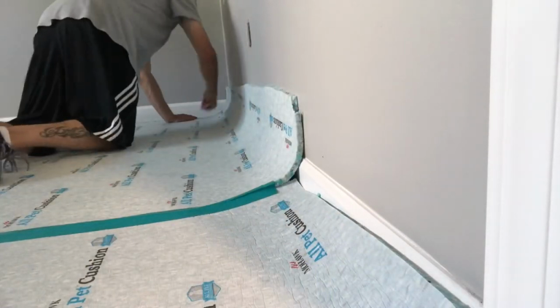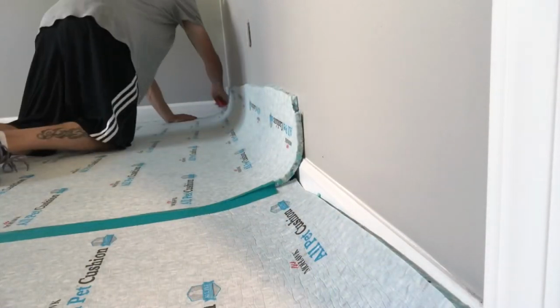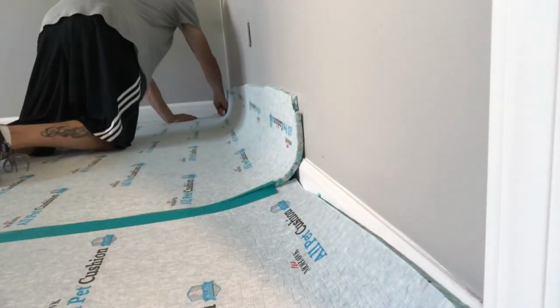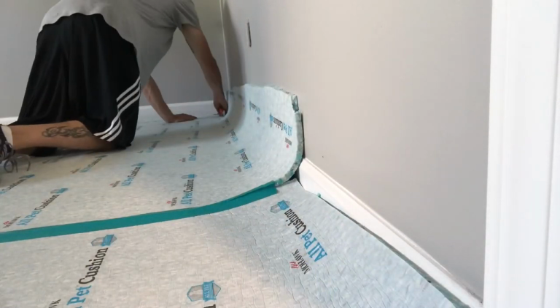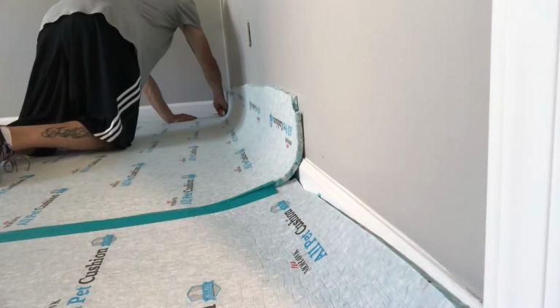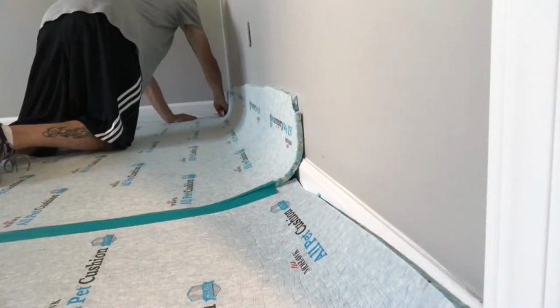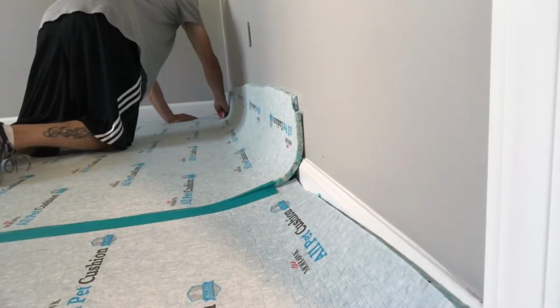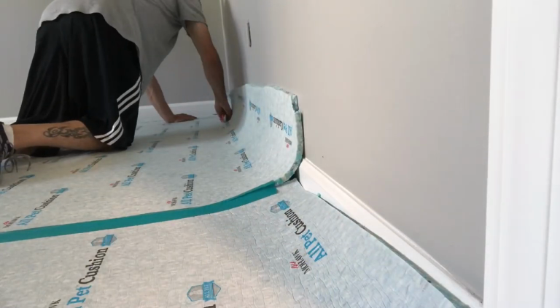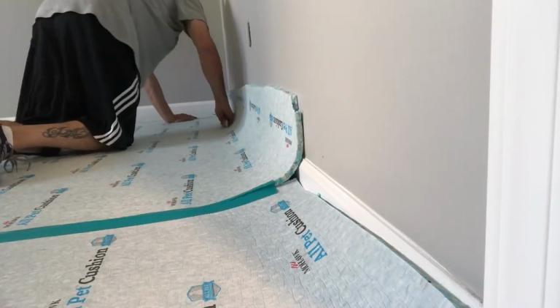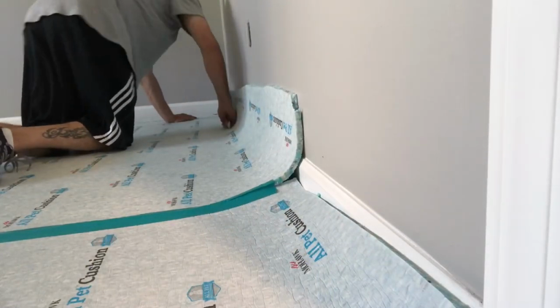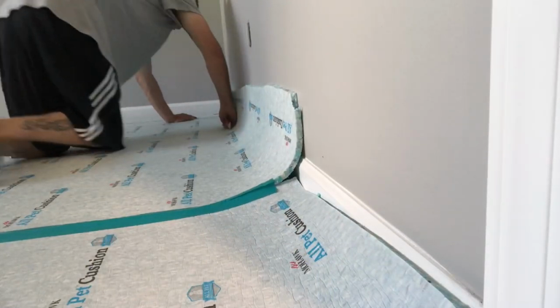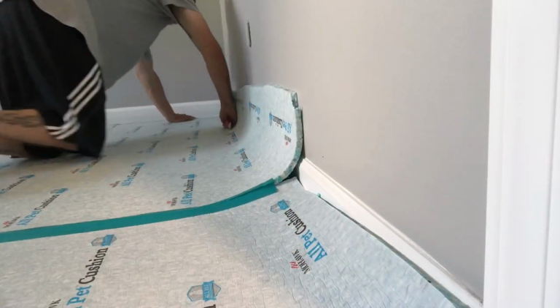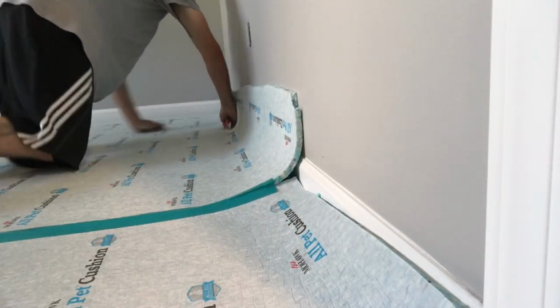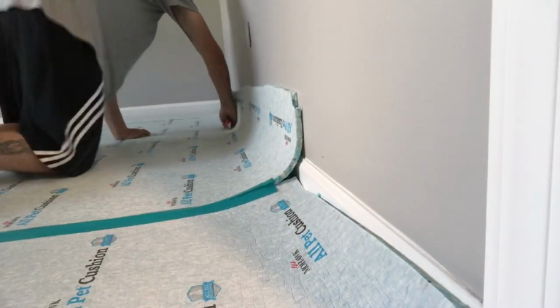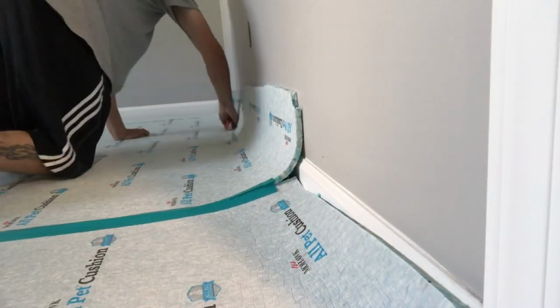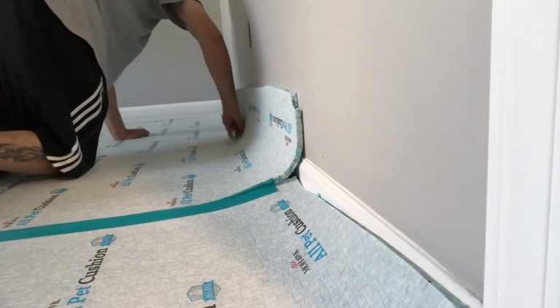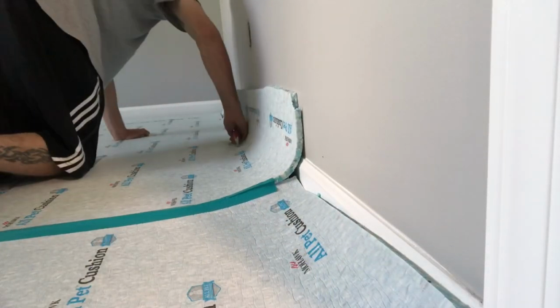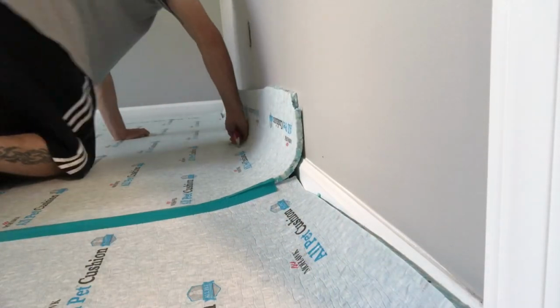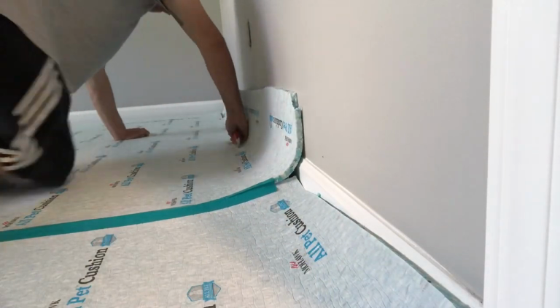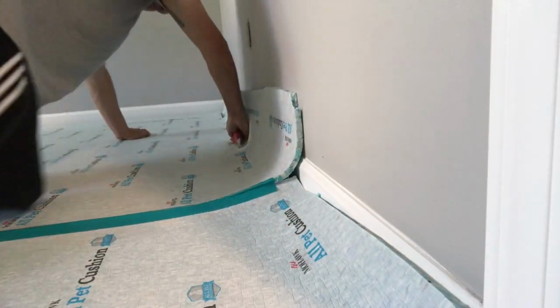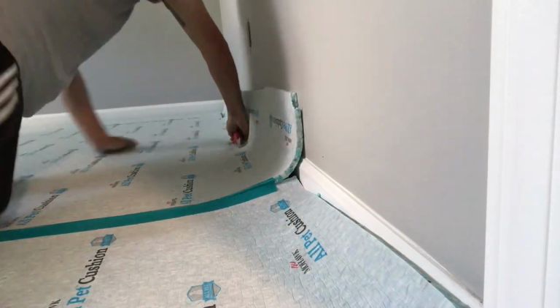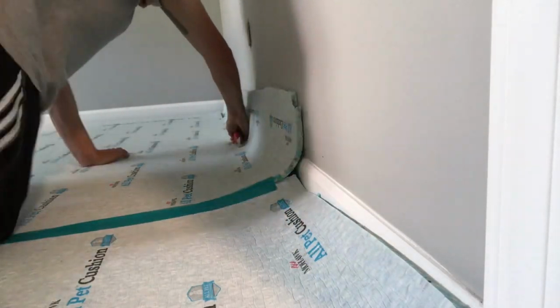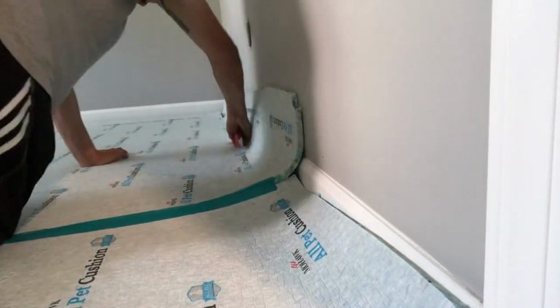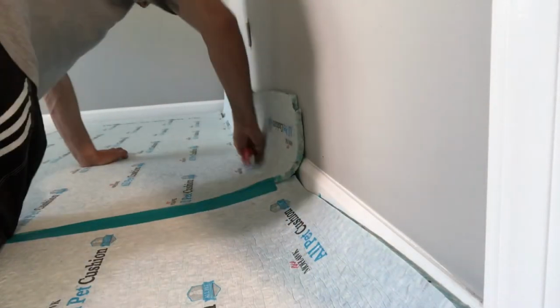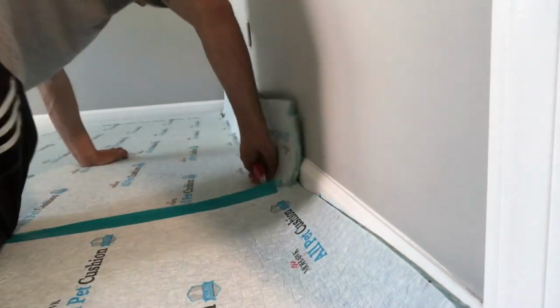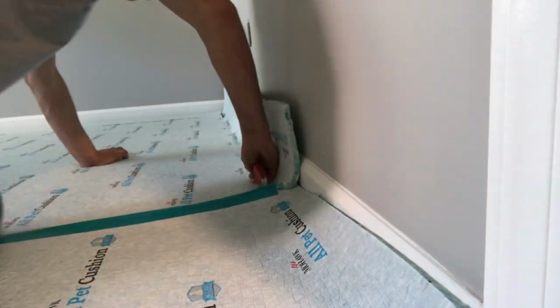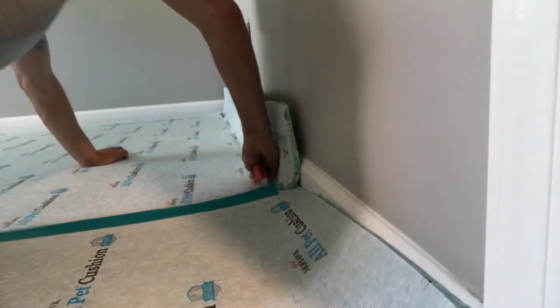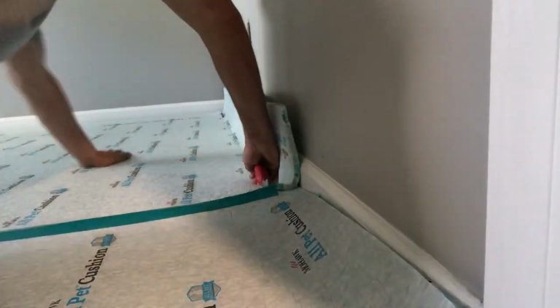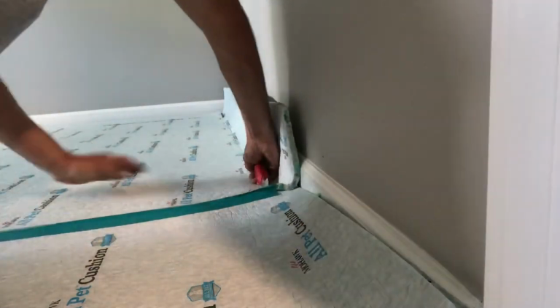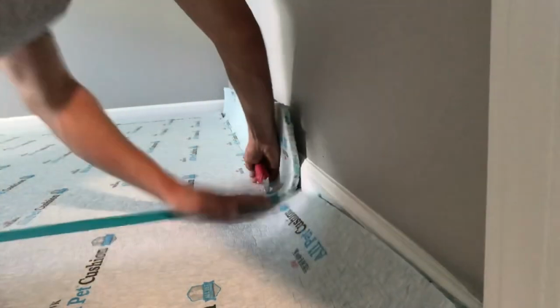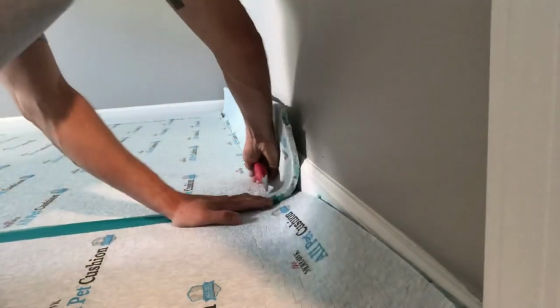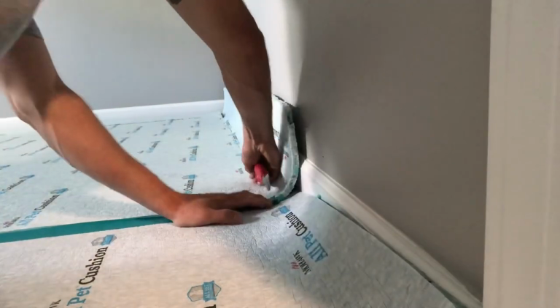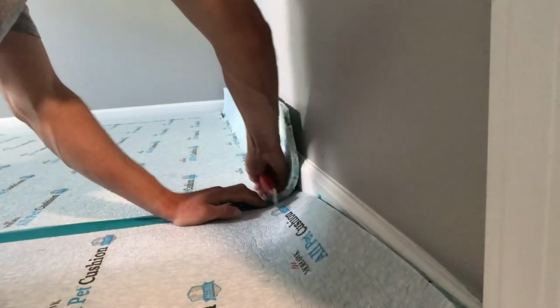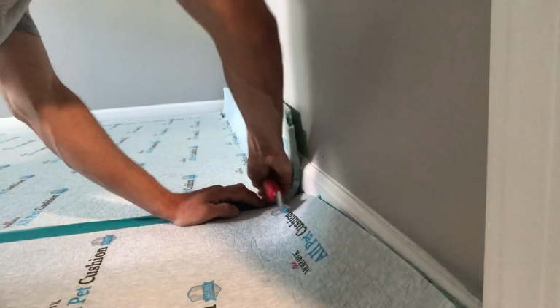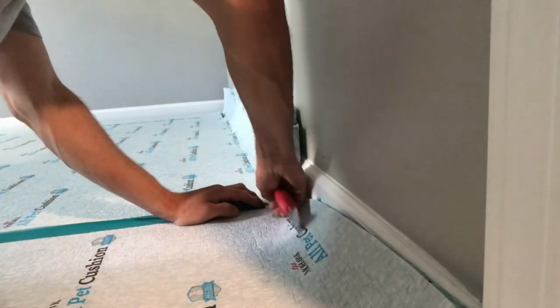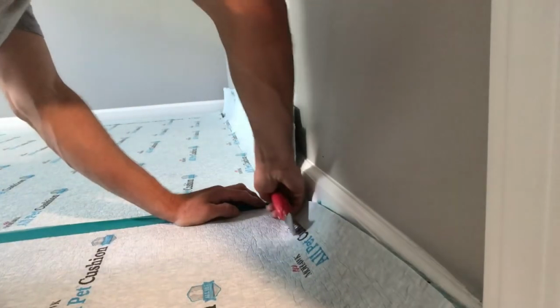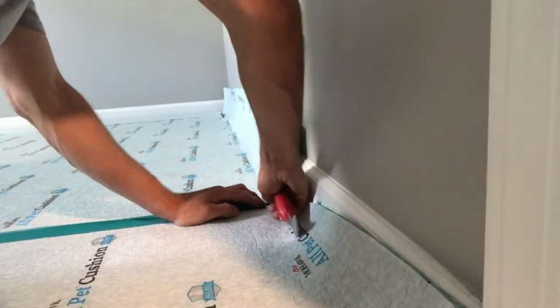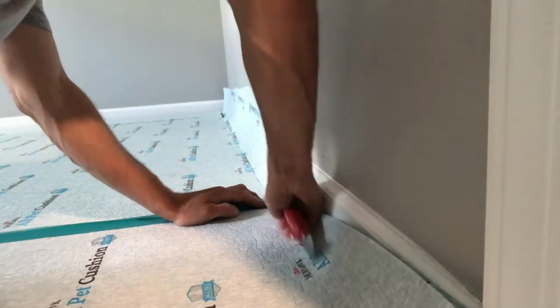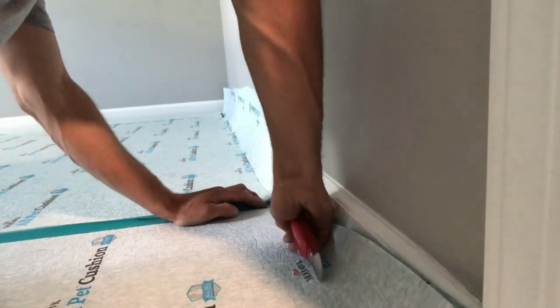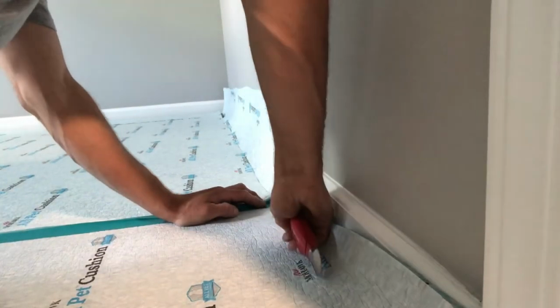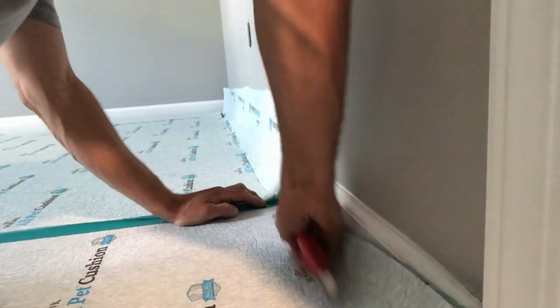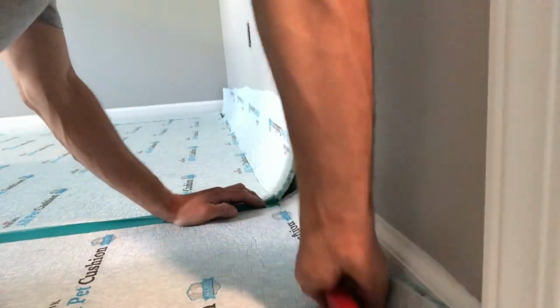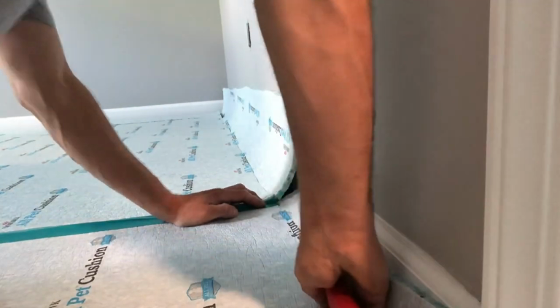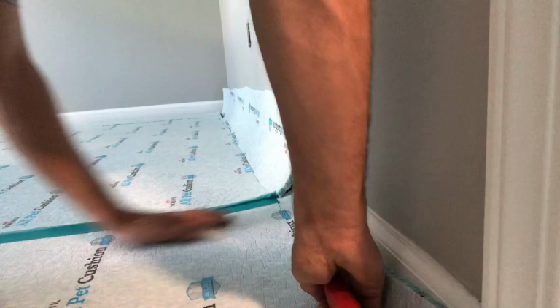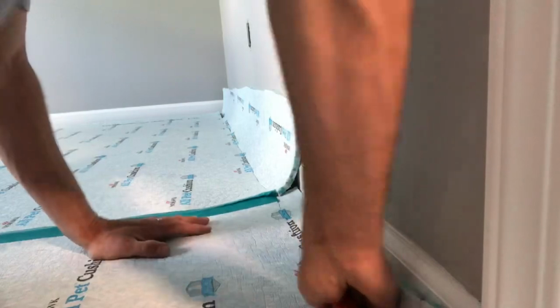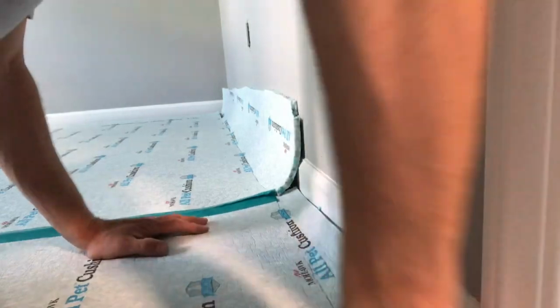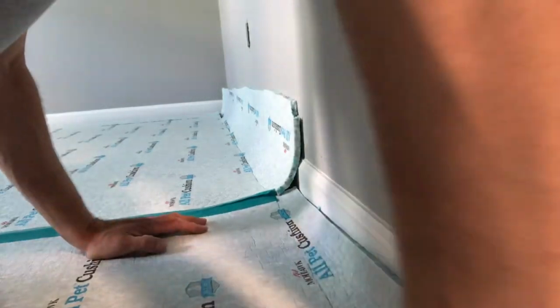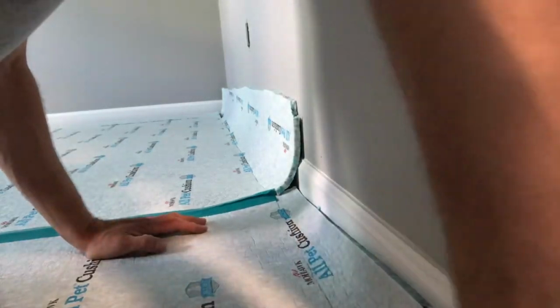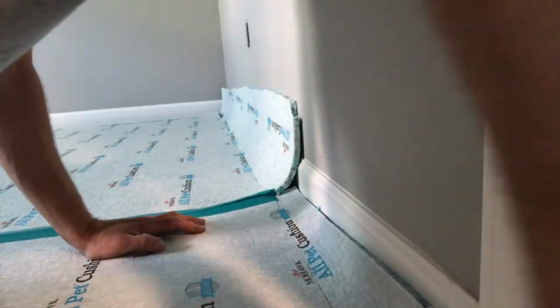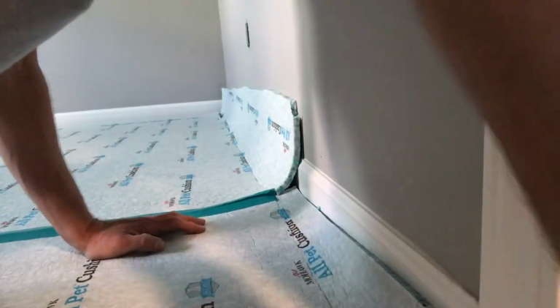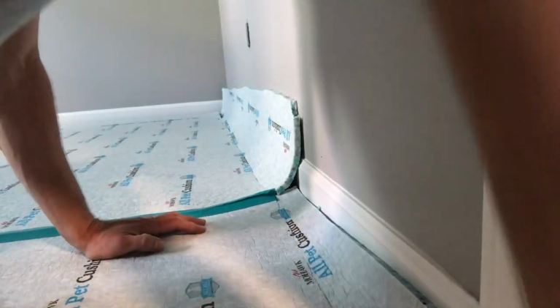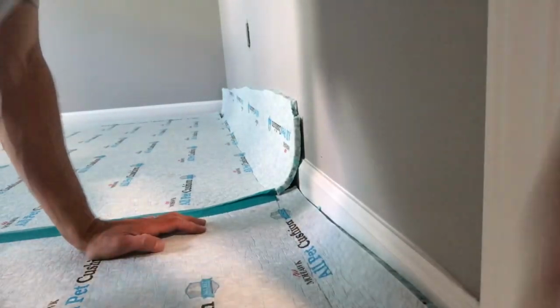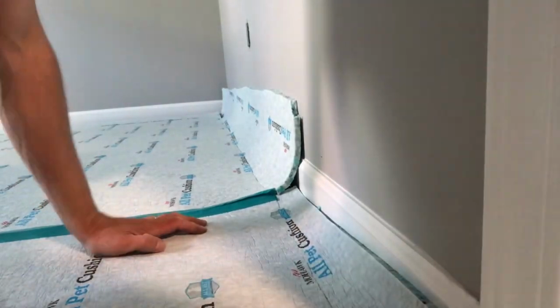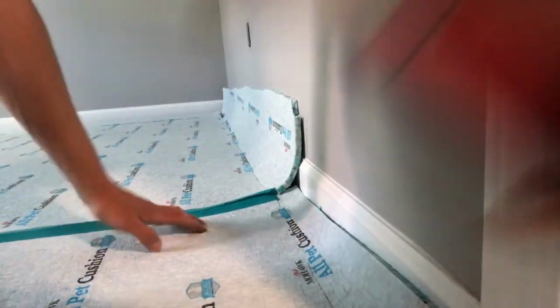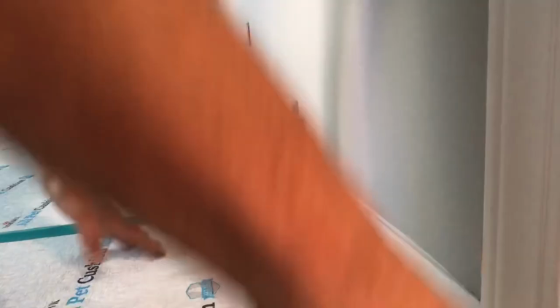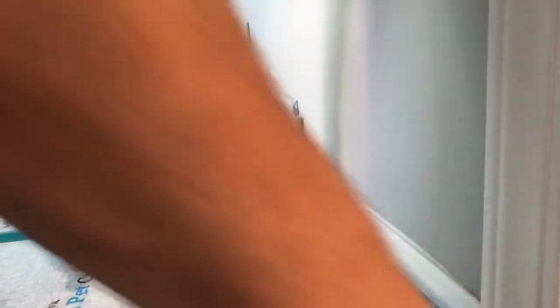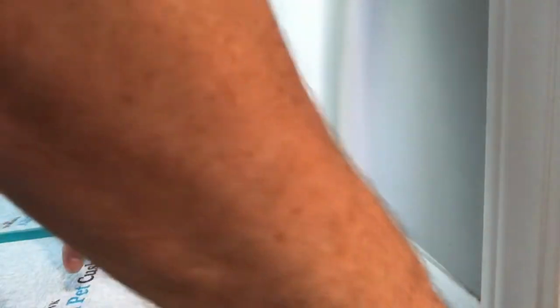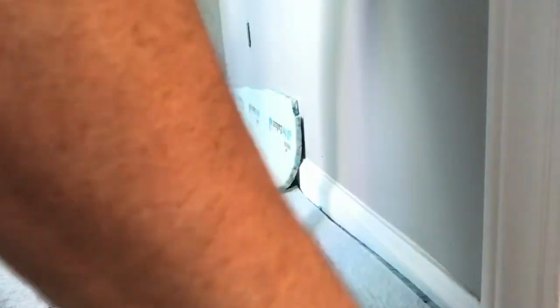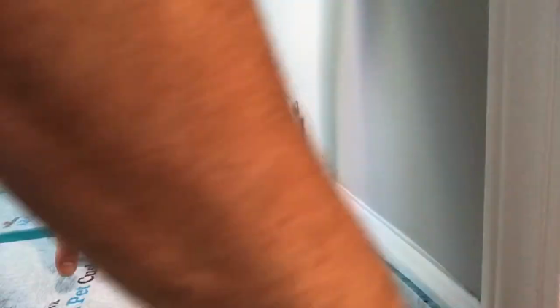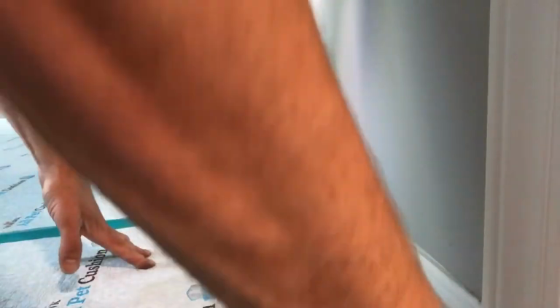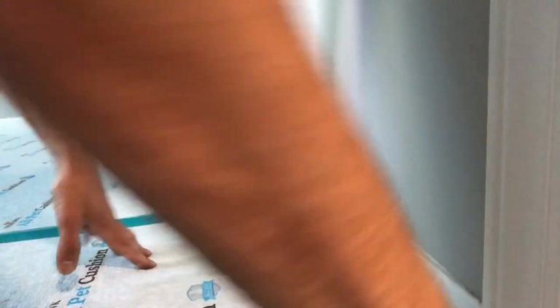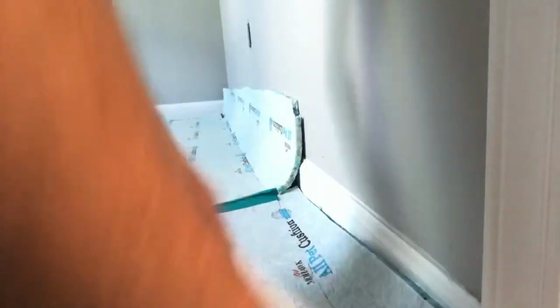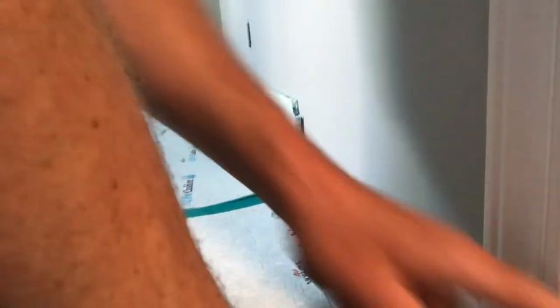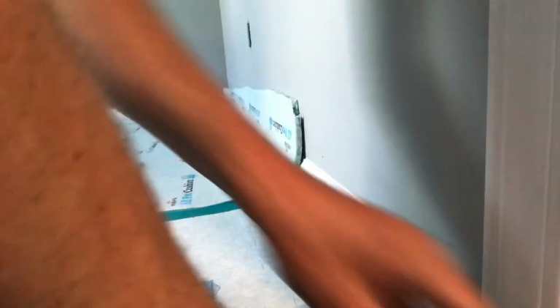In this video we don't have any tack strip down. You don't need it down before the pad. Here's what we're going to do — we're going to go ahead and lay all the pad, then we're going to channel it out for the tack strip.